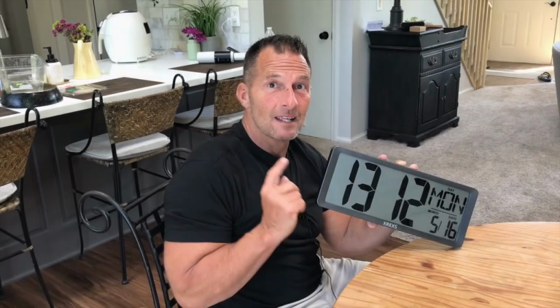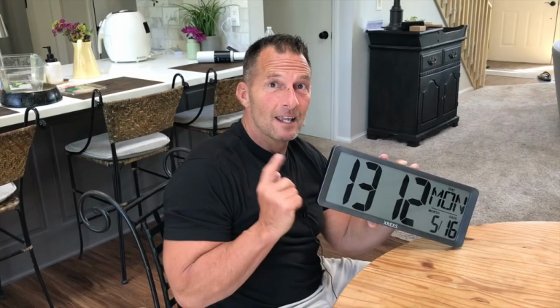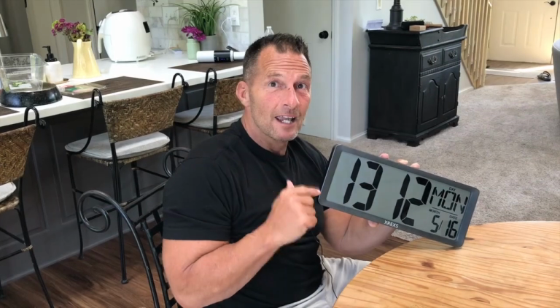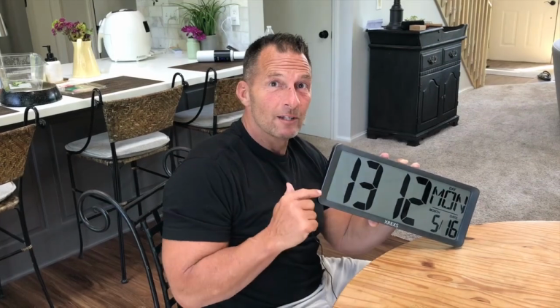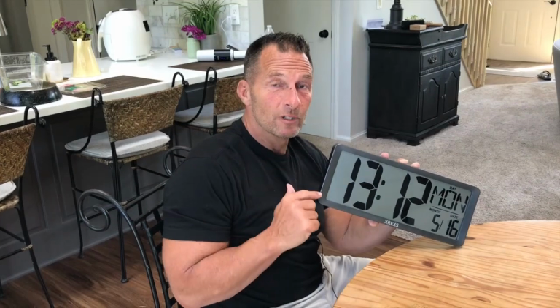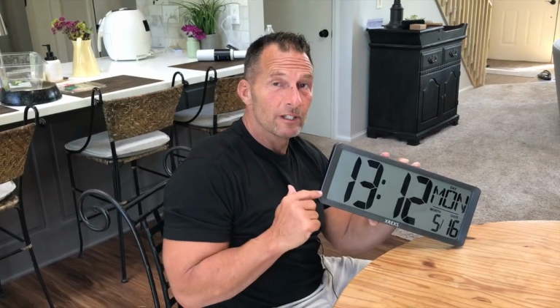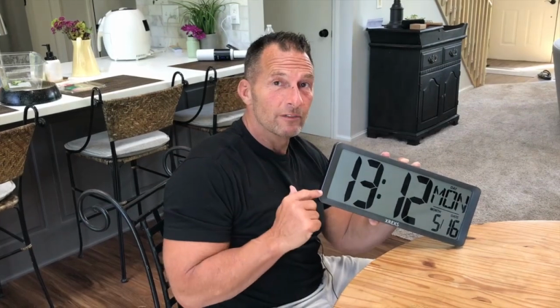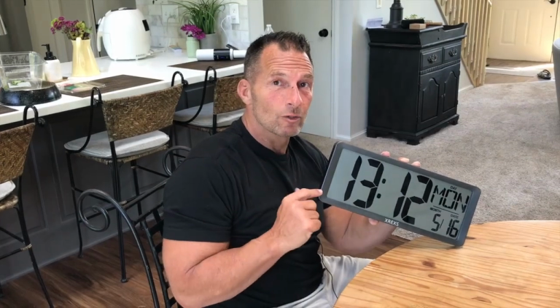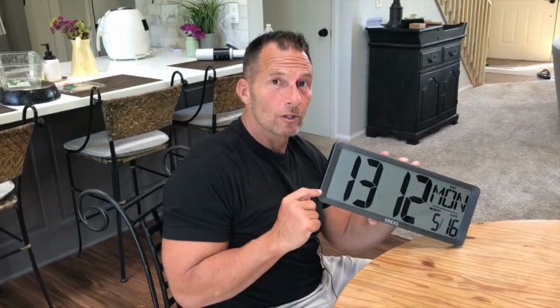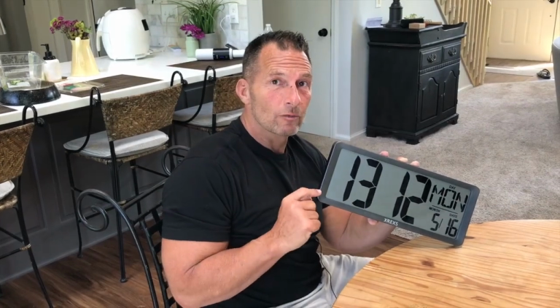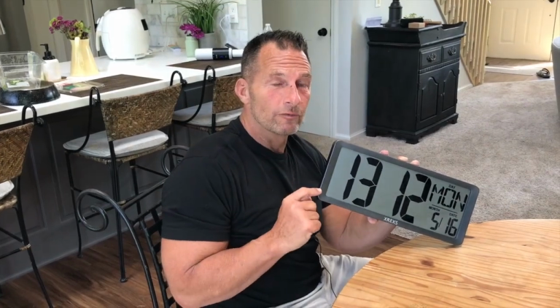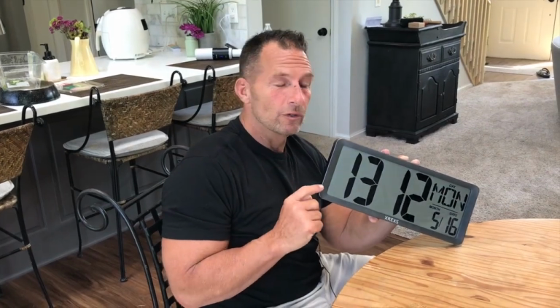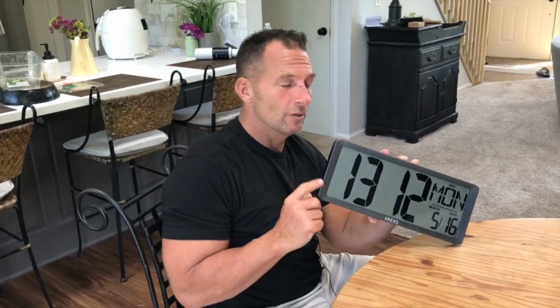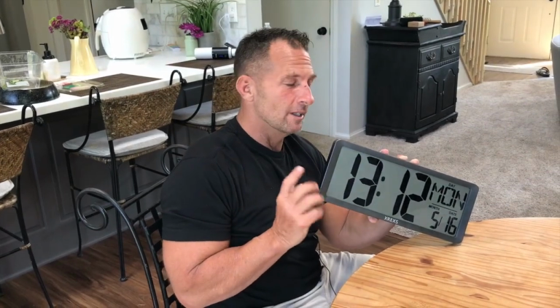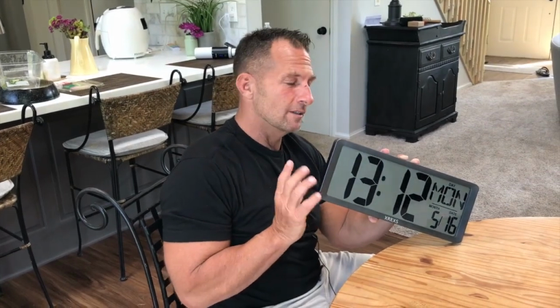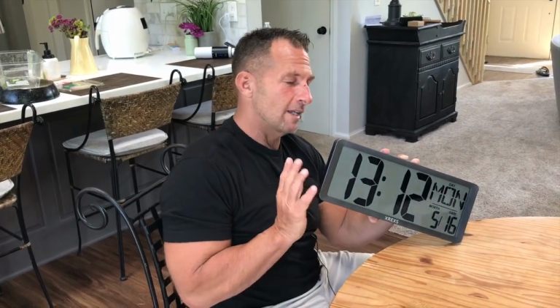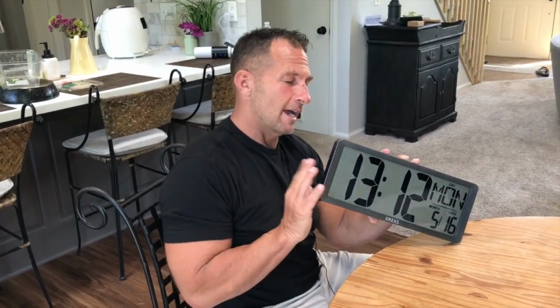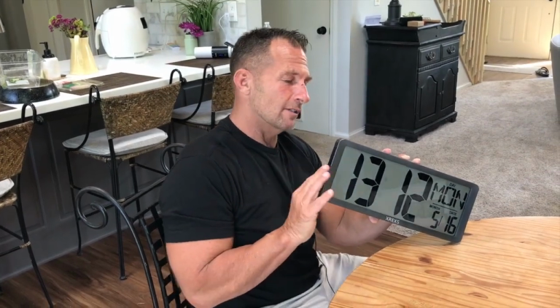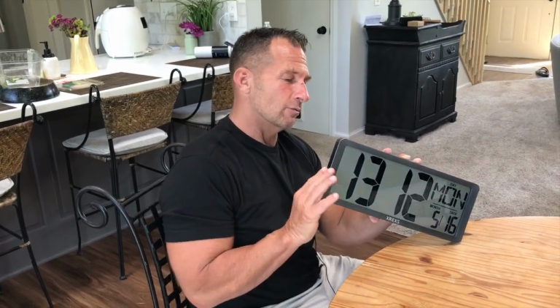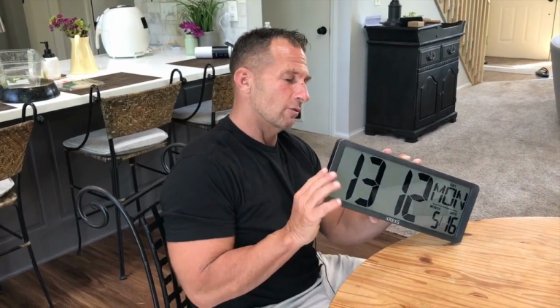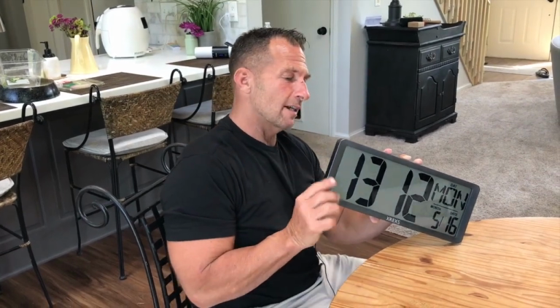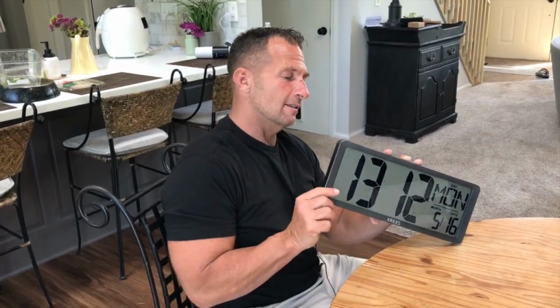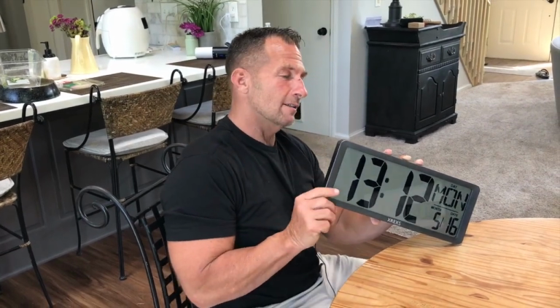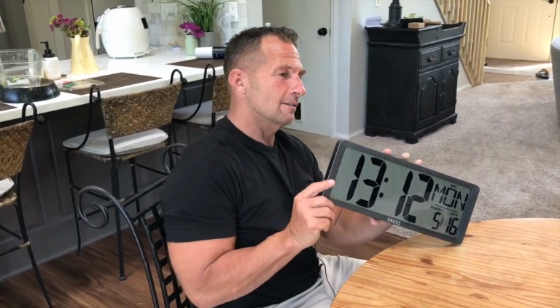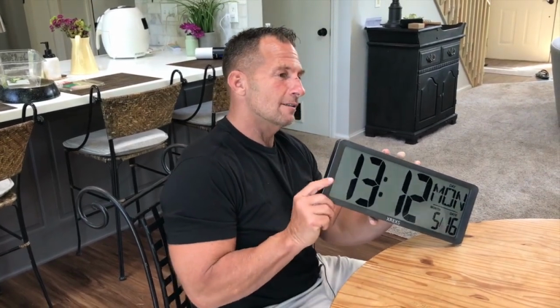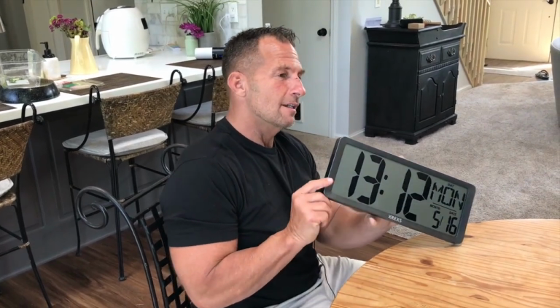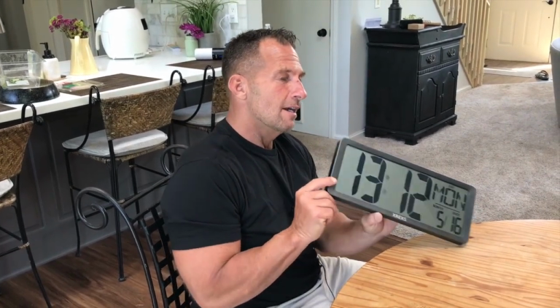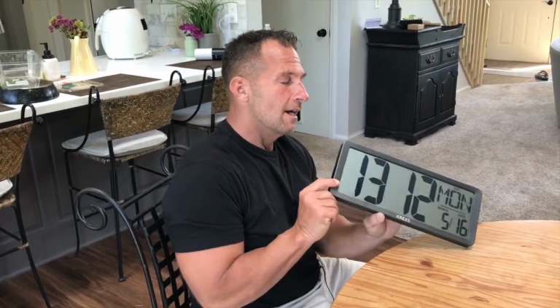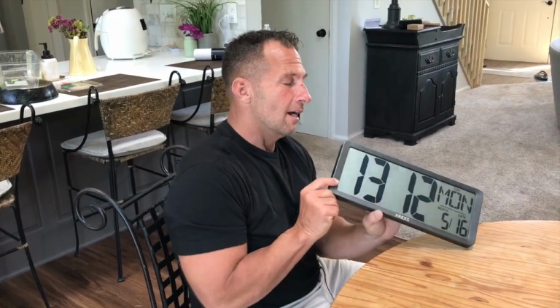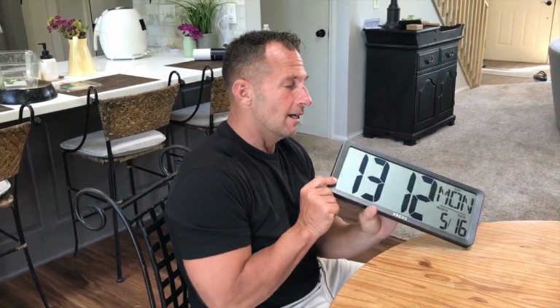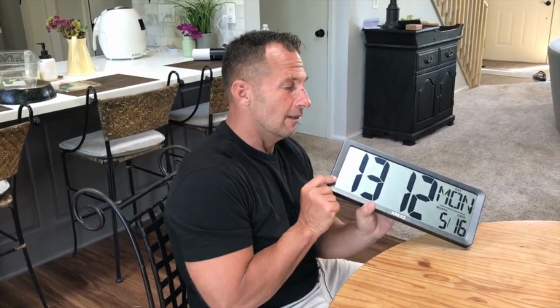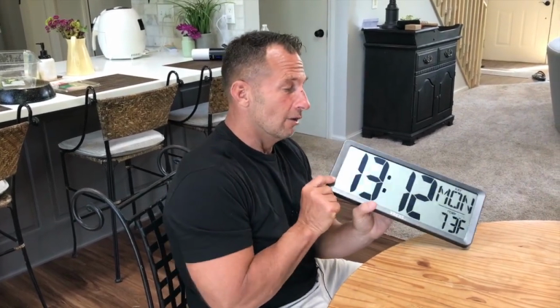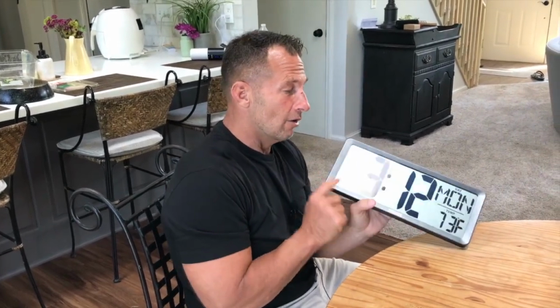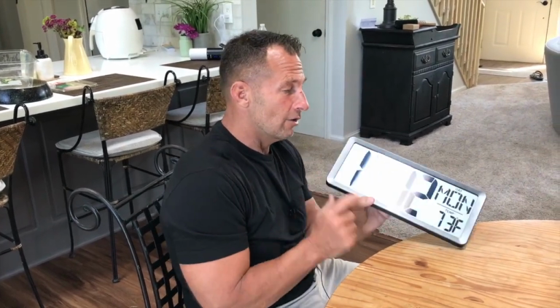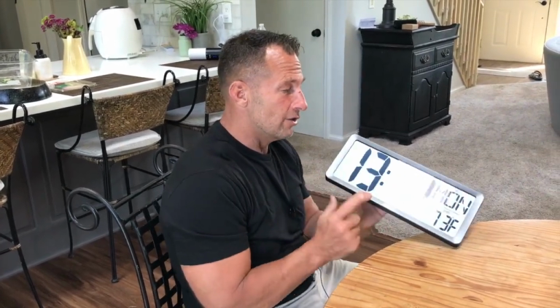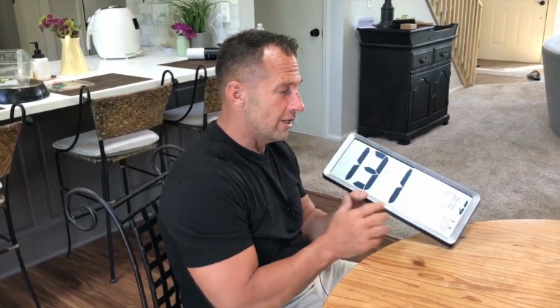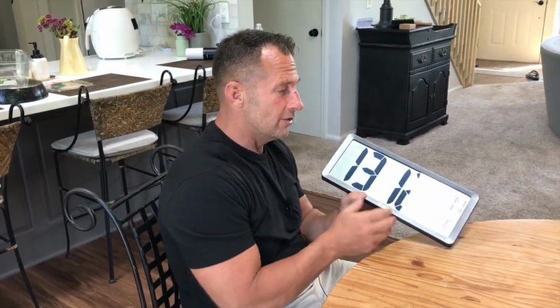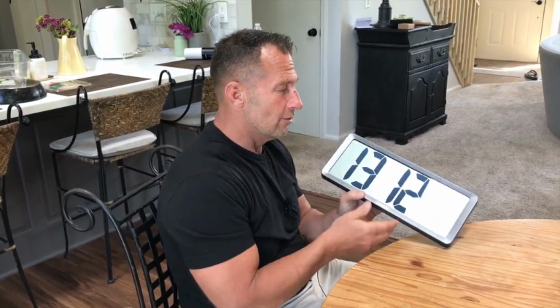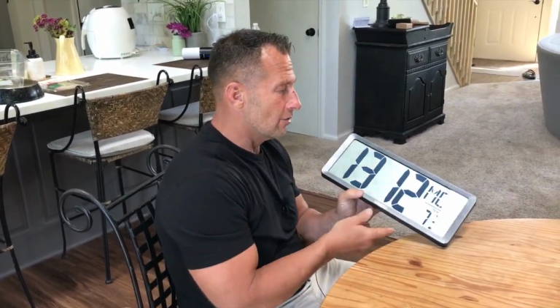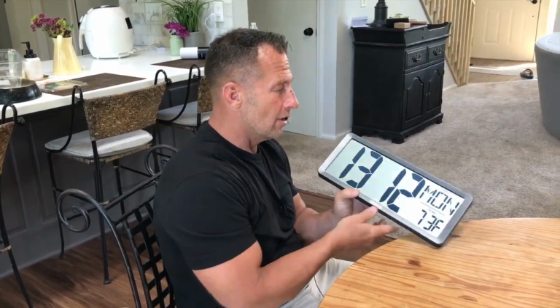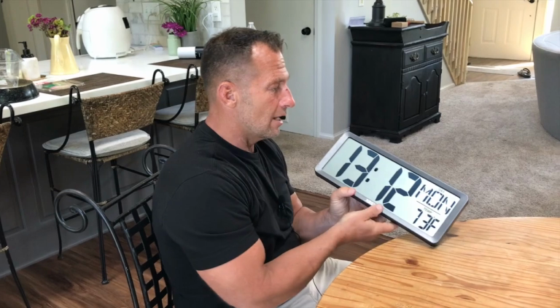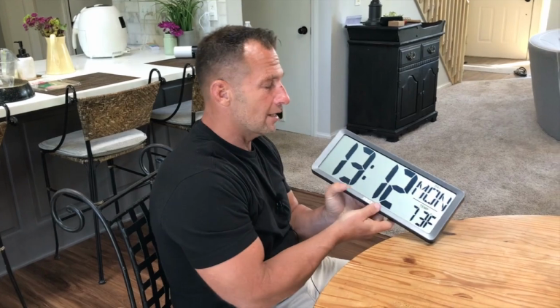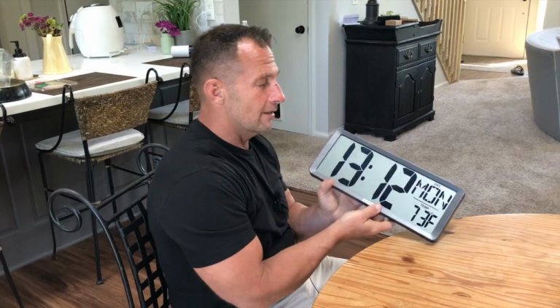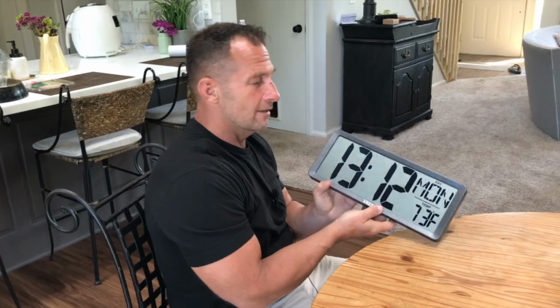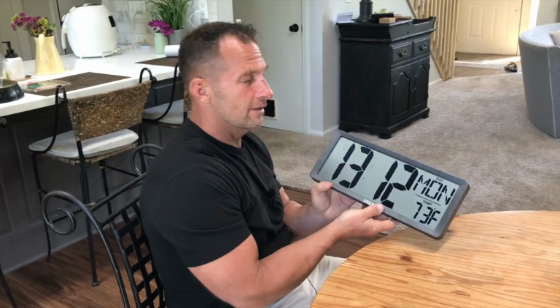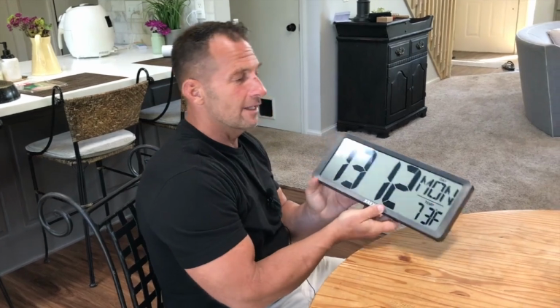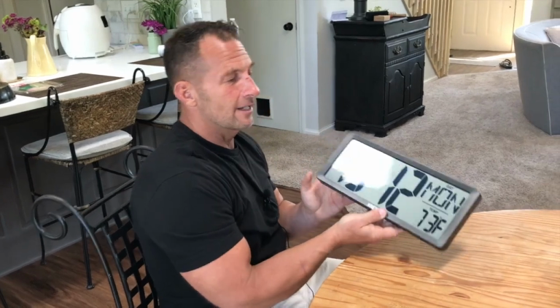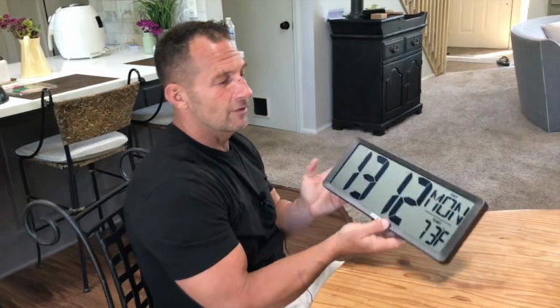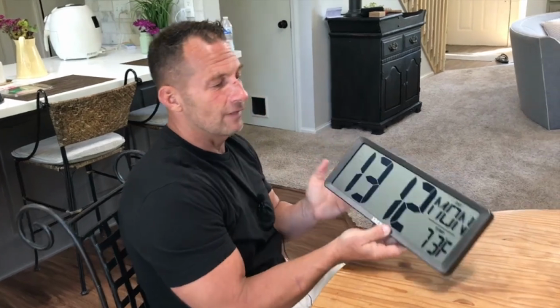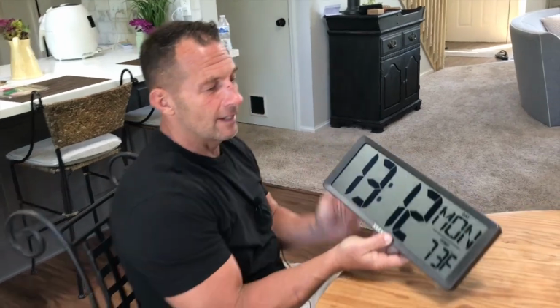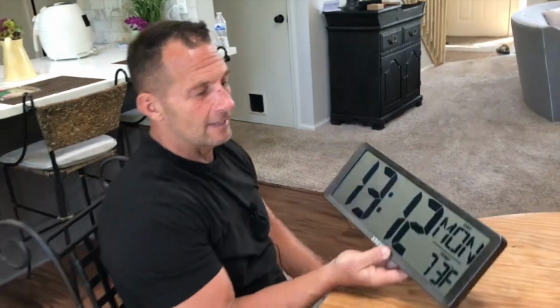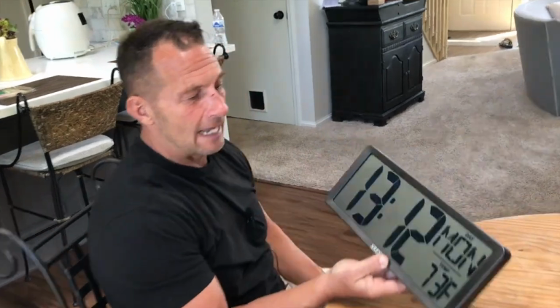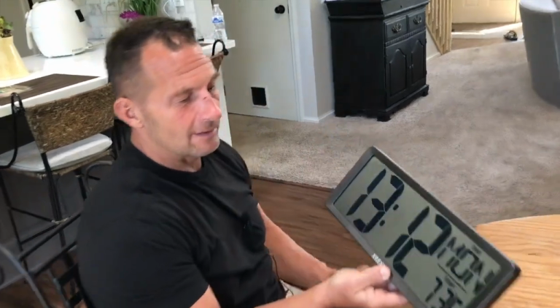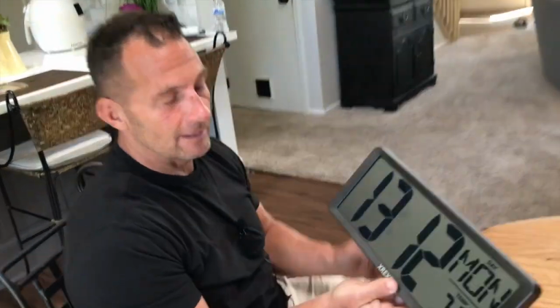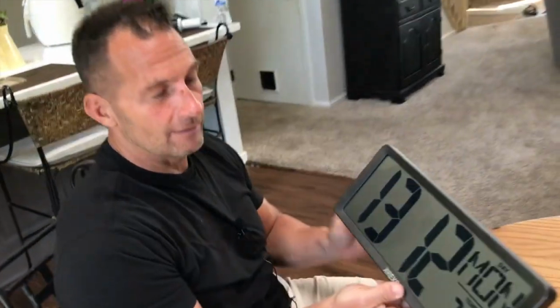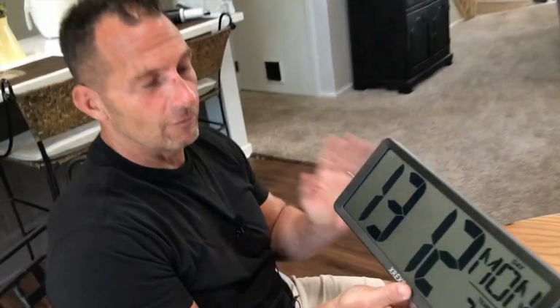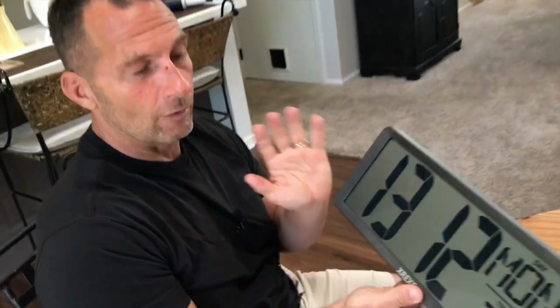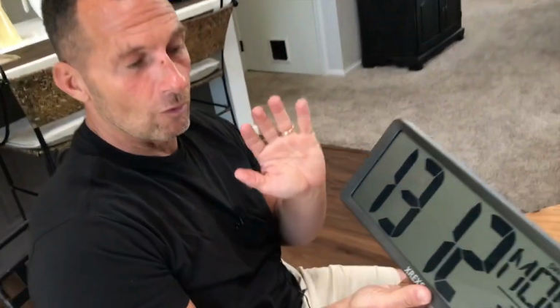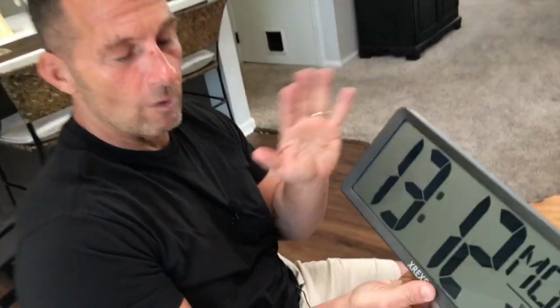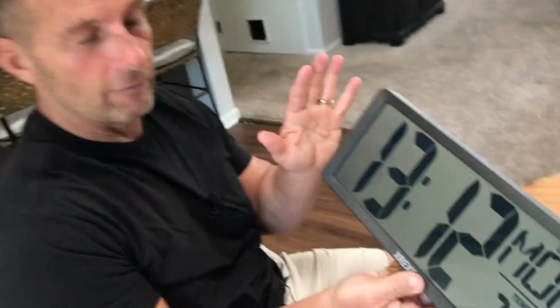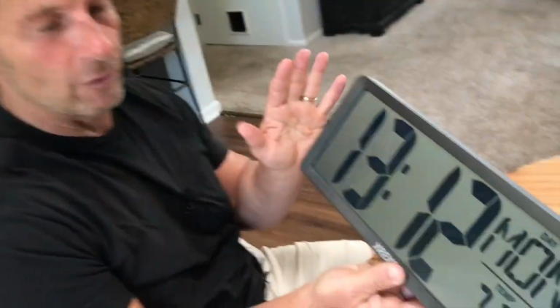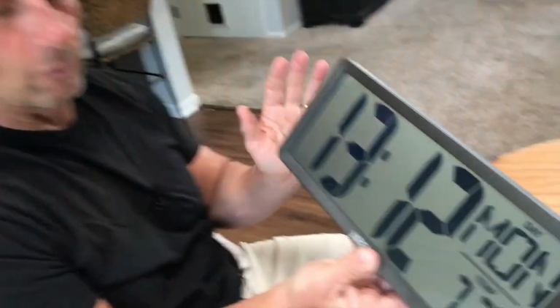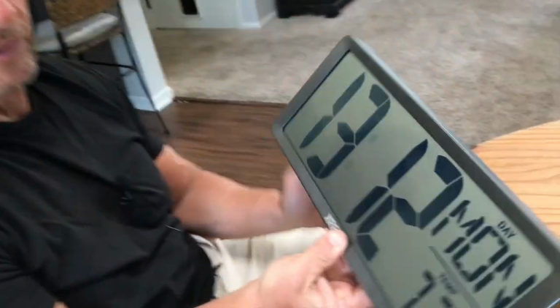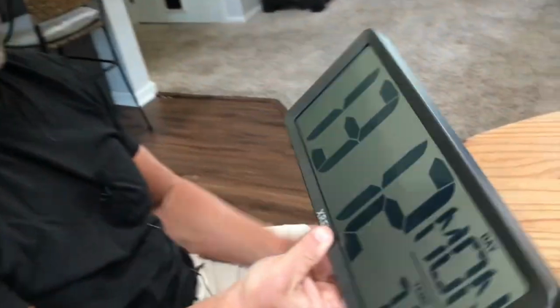I want to give you a quick review on this X-Rexus large digital clock. This thing is fantastic for quite a few reasons.